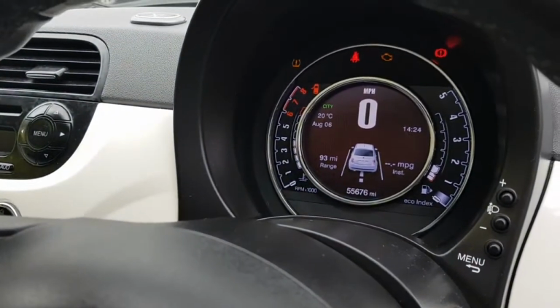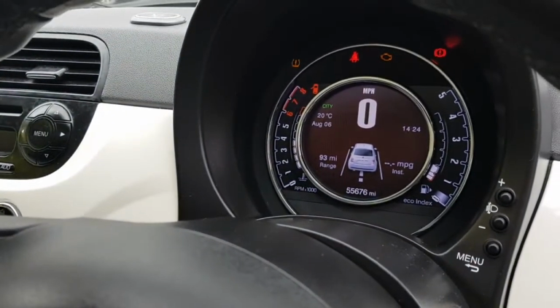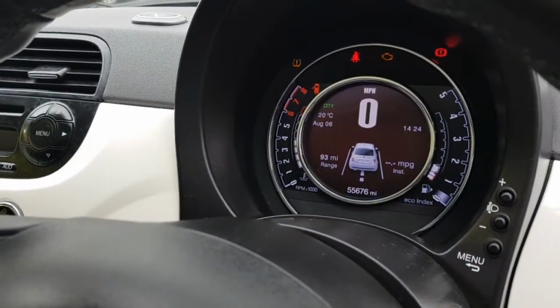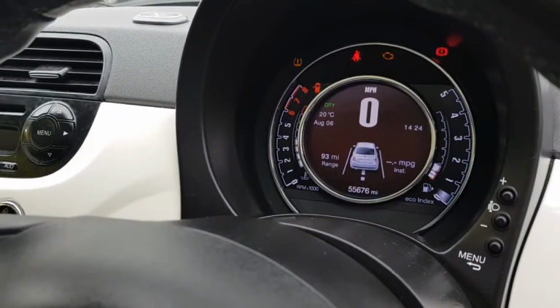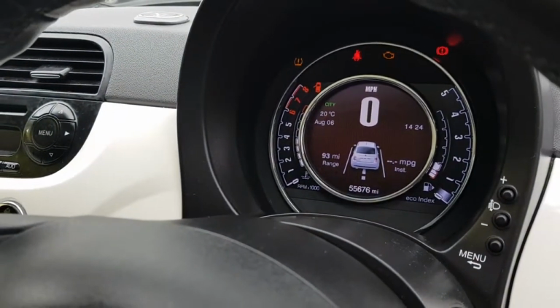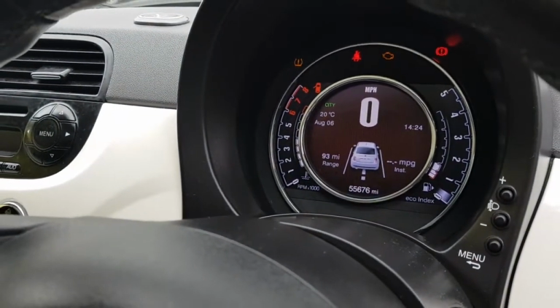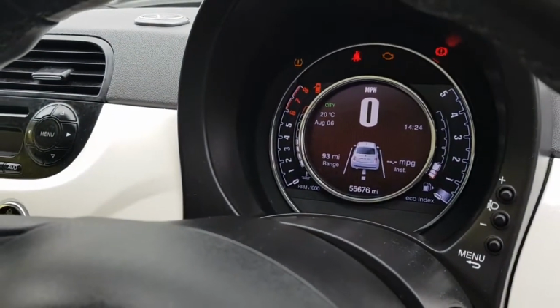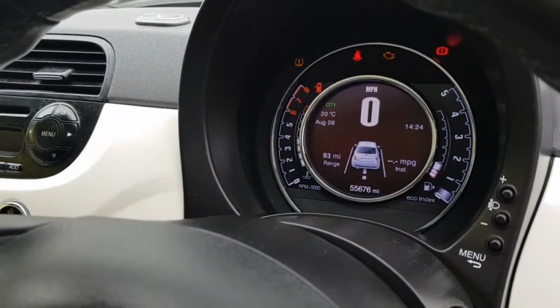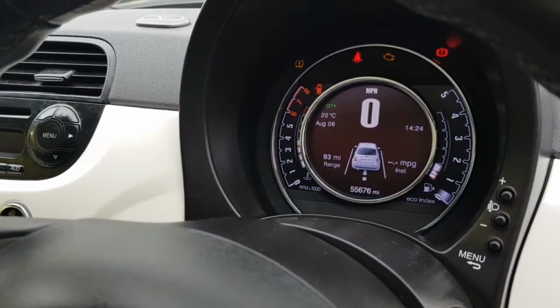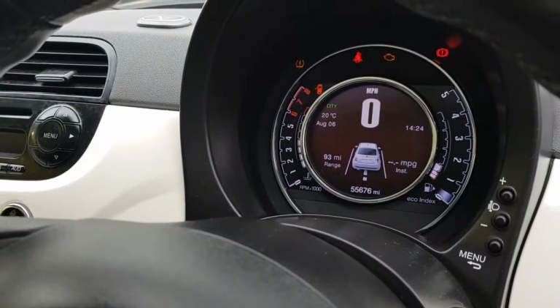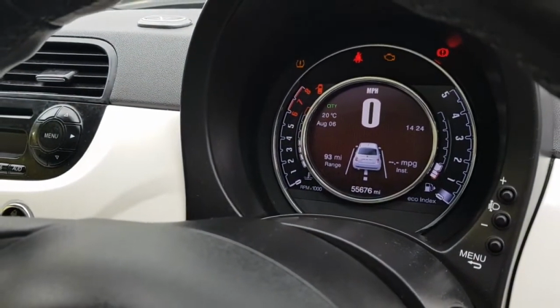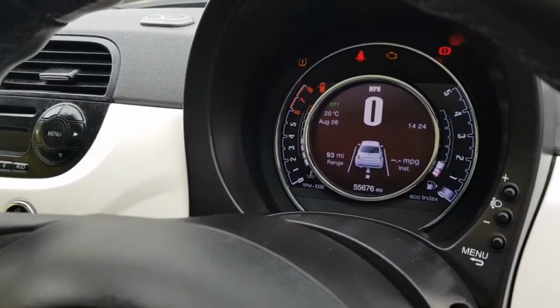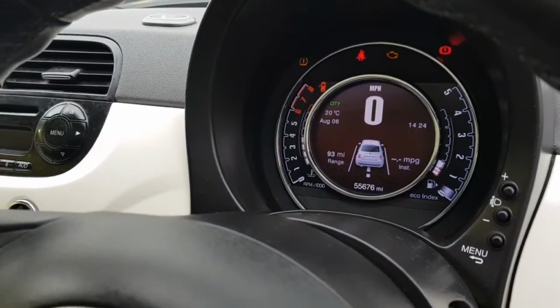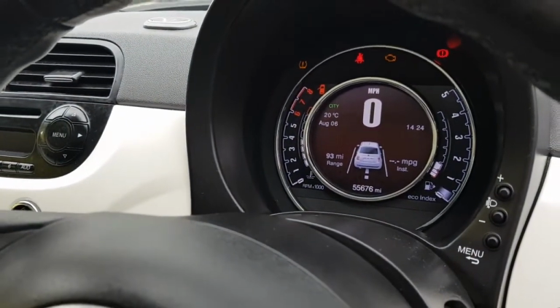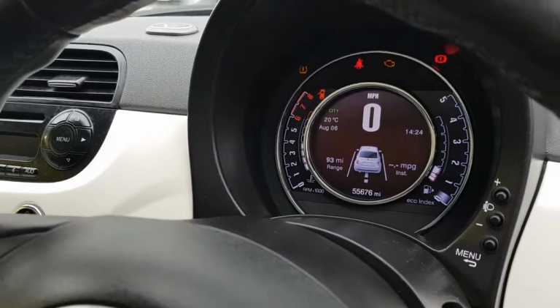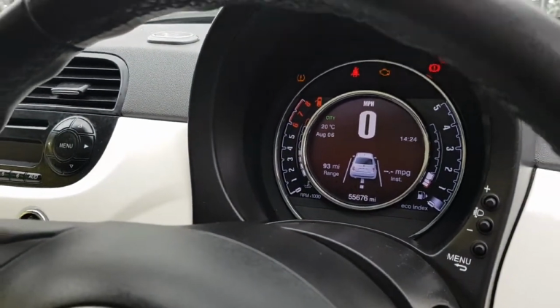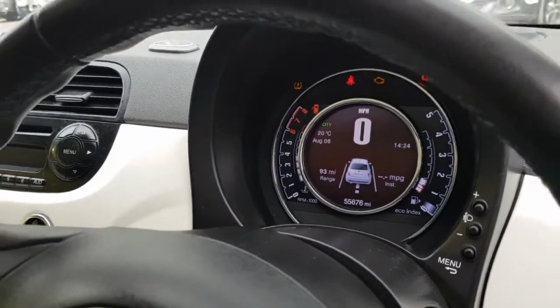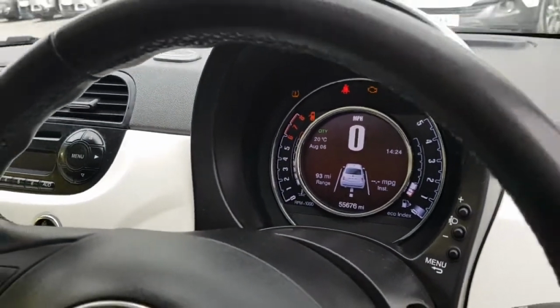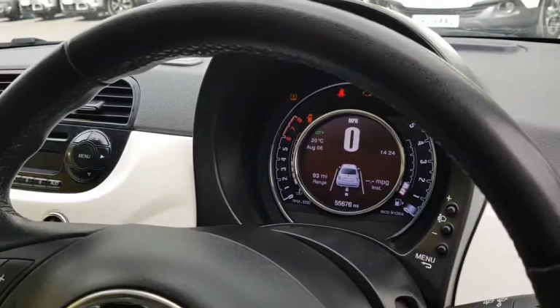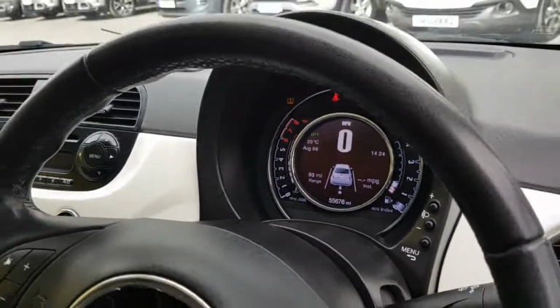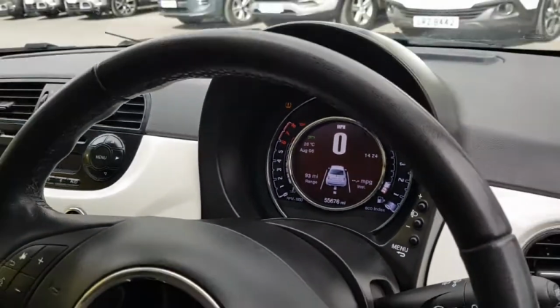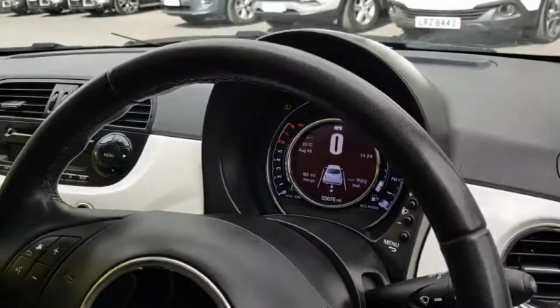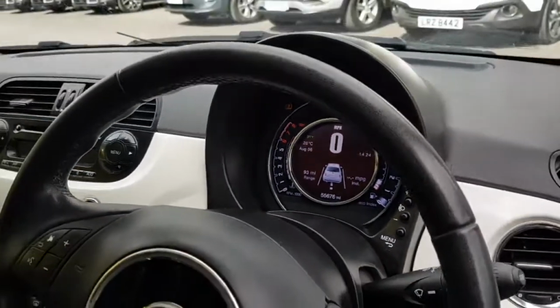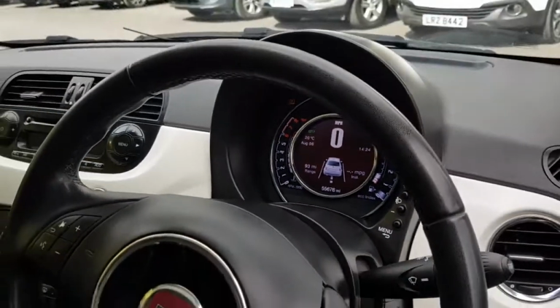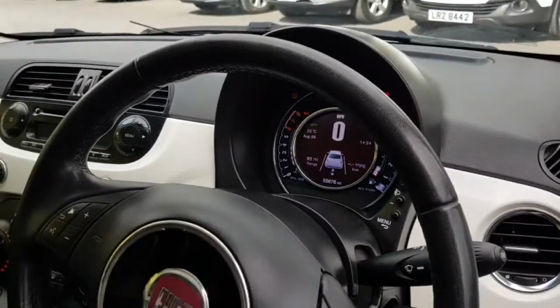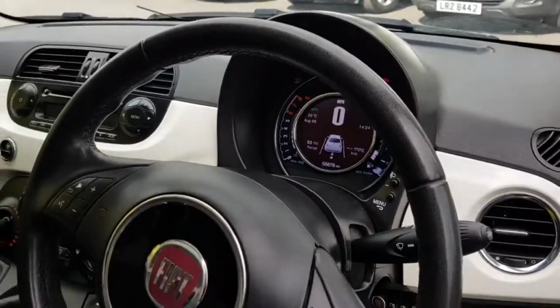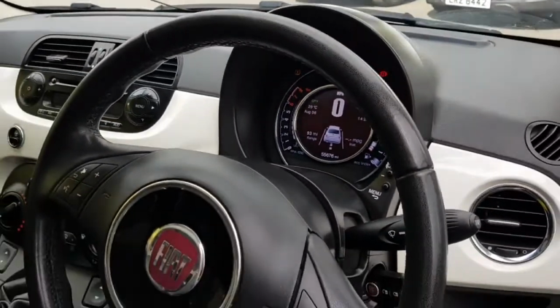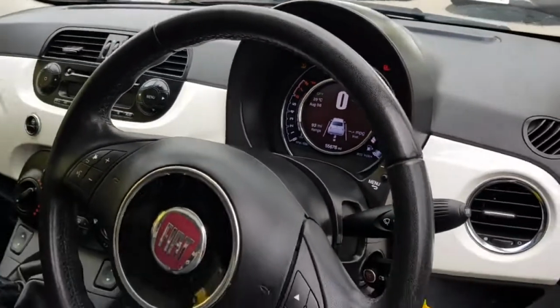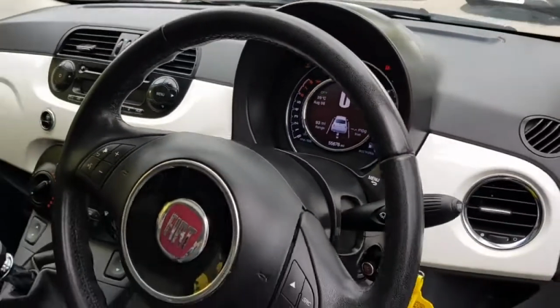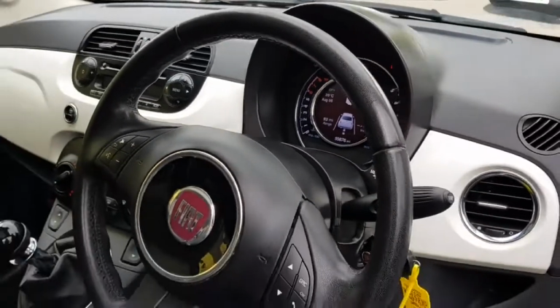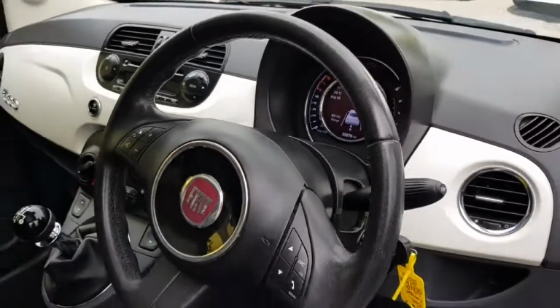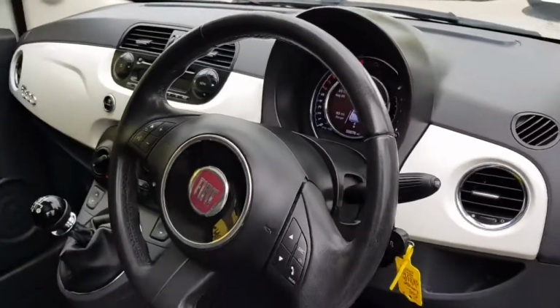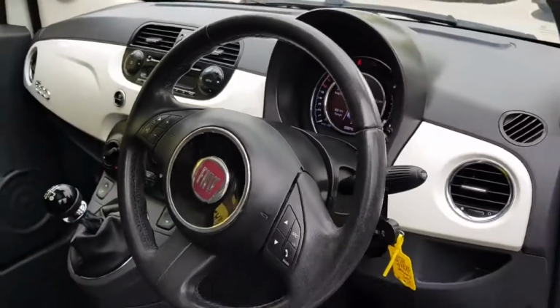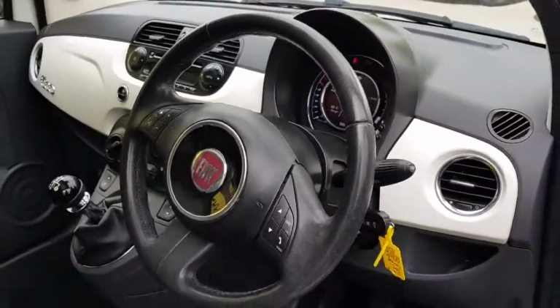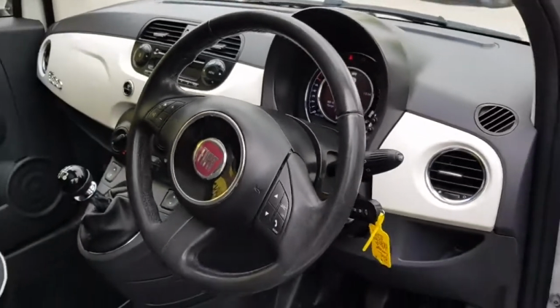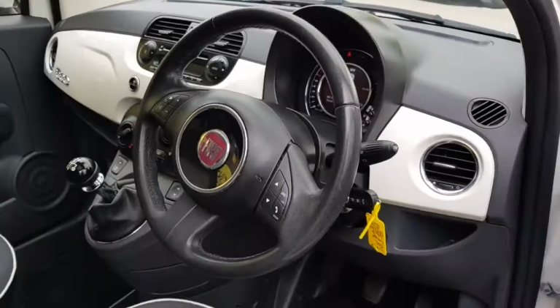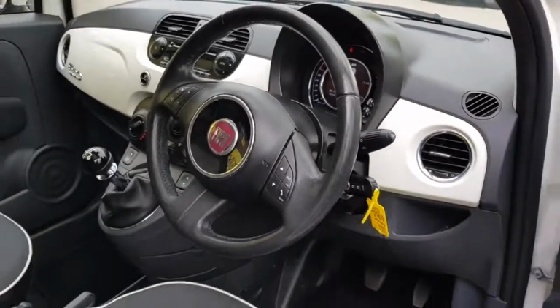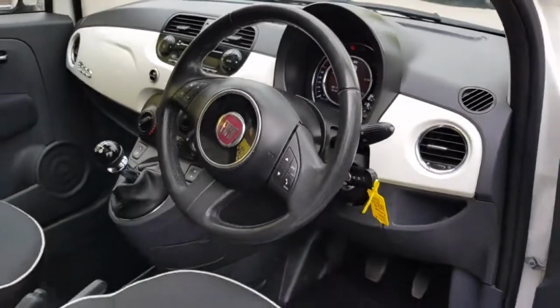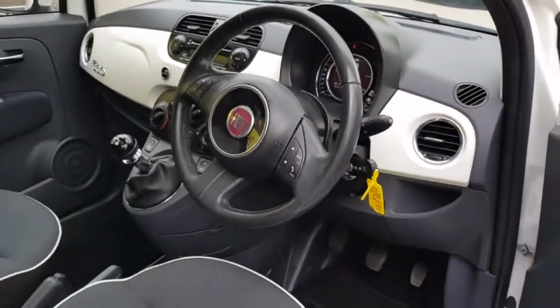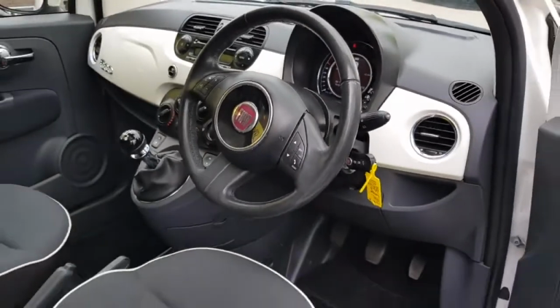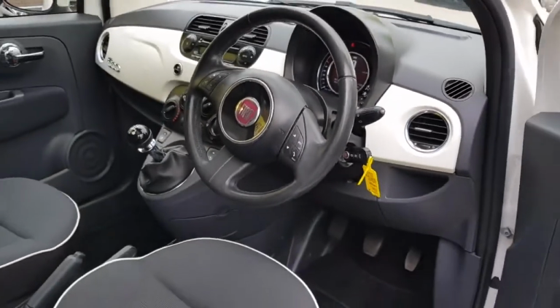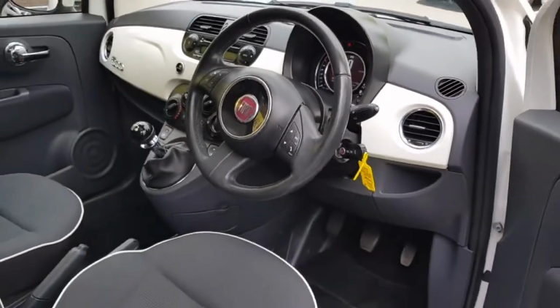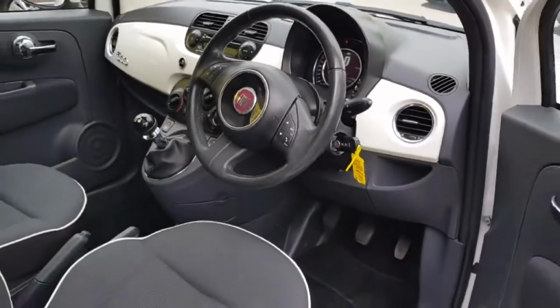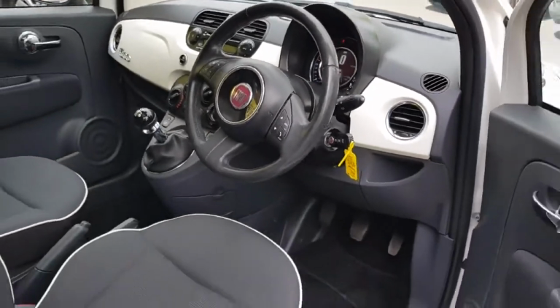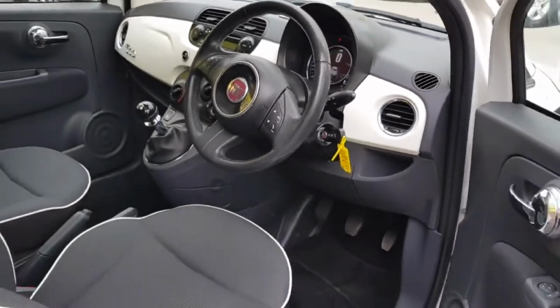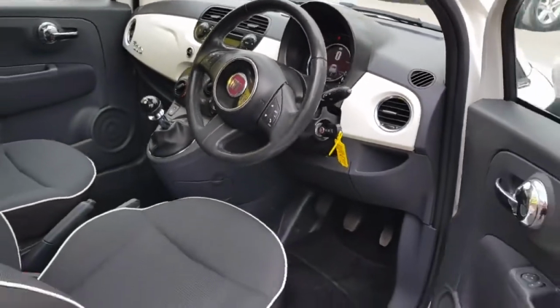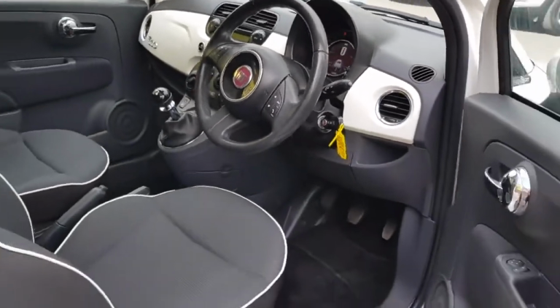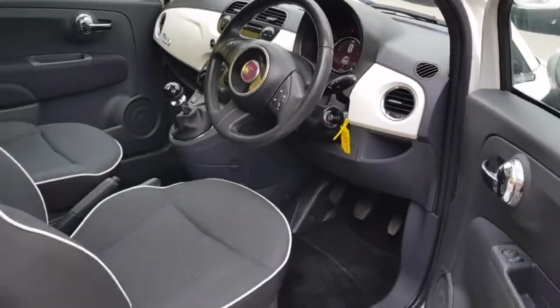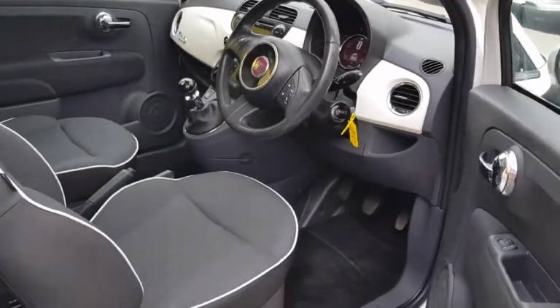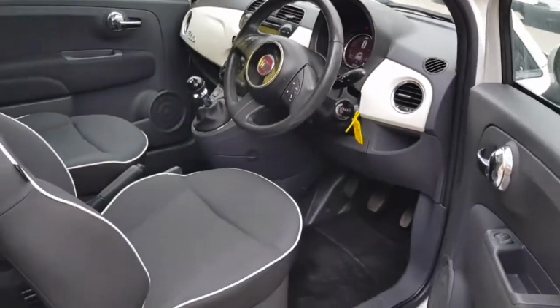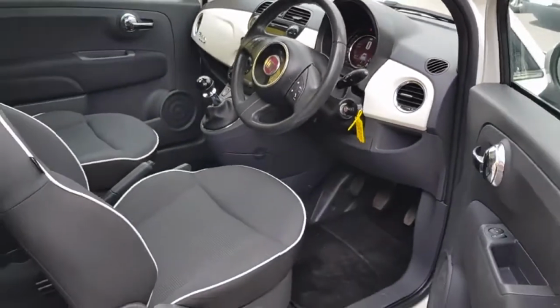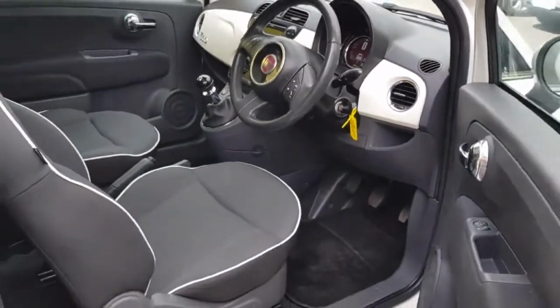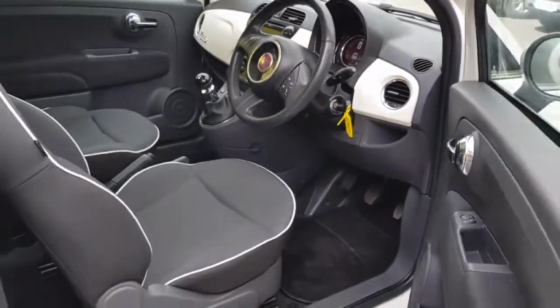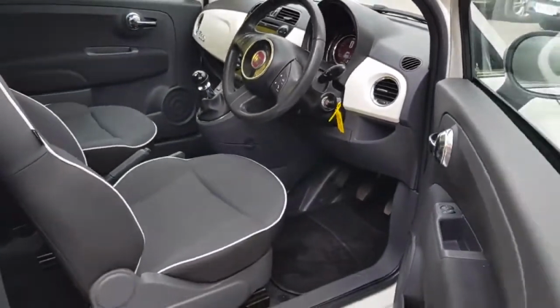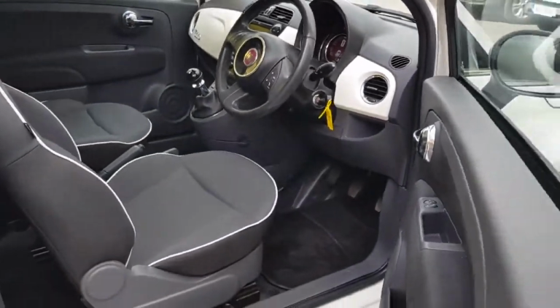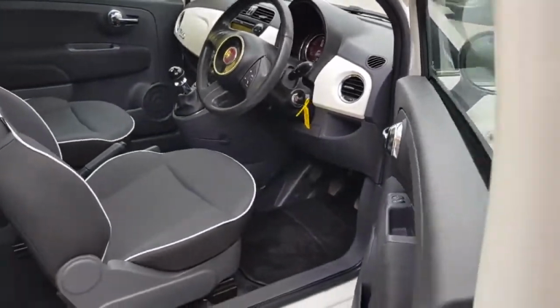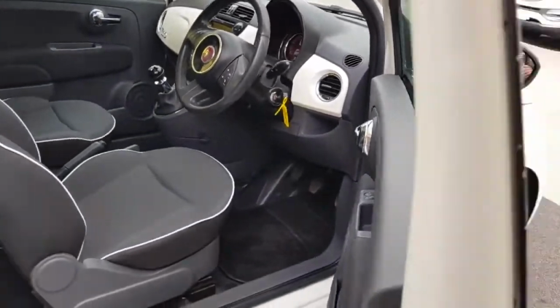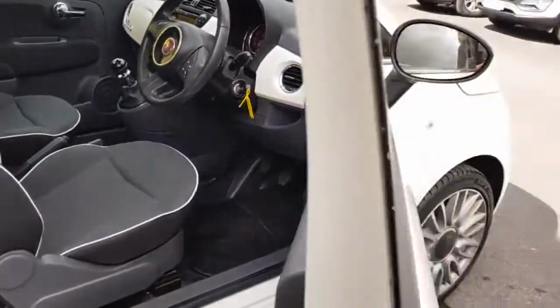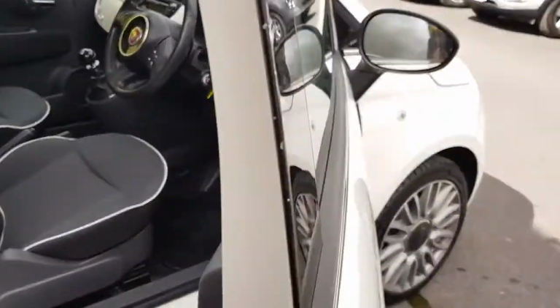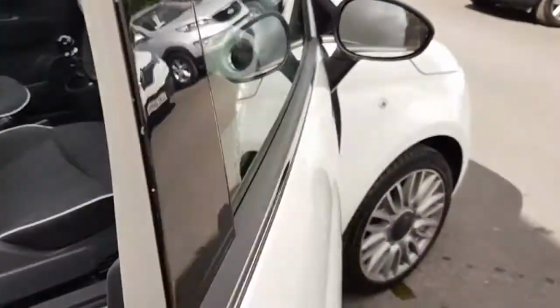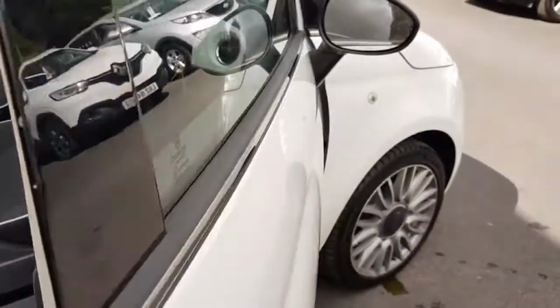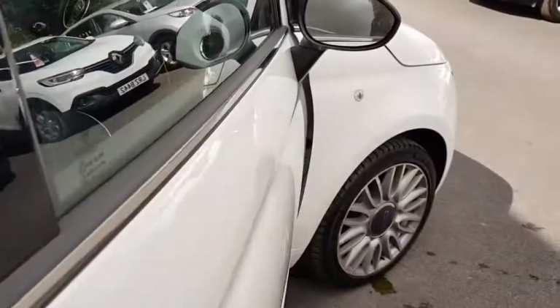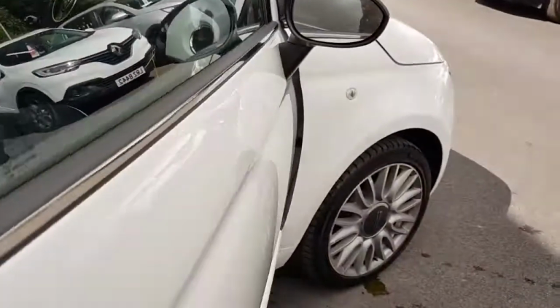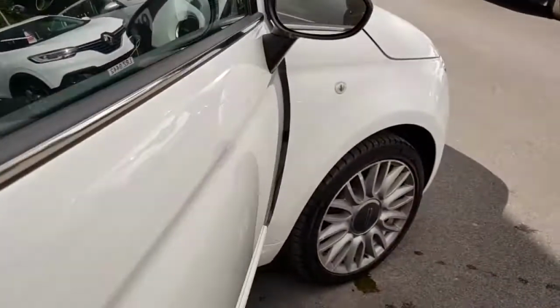Quick look at the speedometer — as you can see, 55,600 kilometres on this clock. You also have lane departure warning.